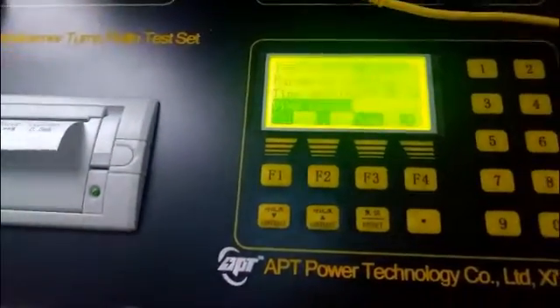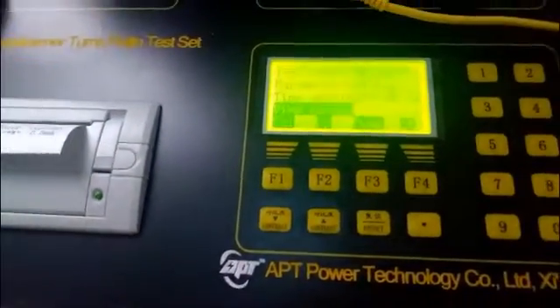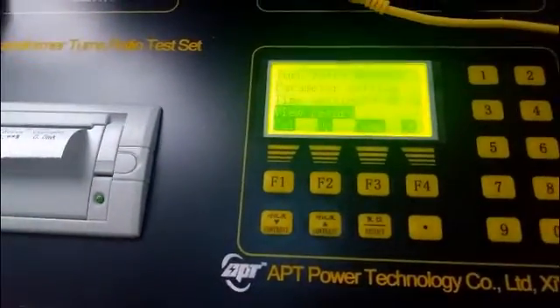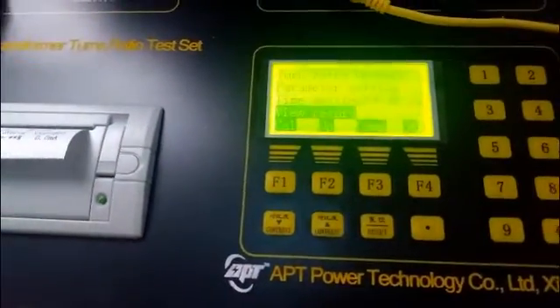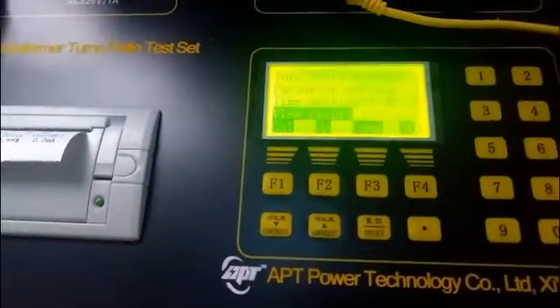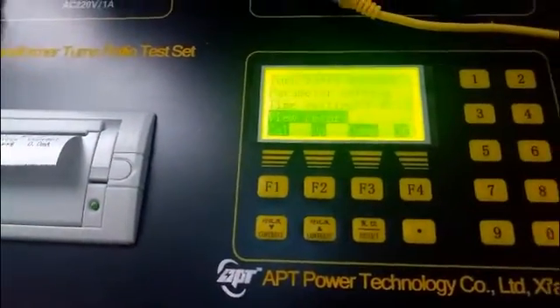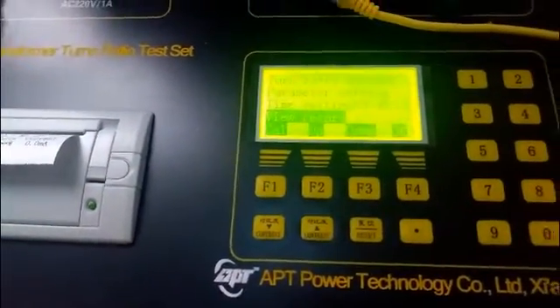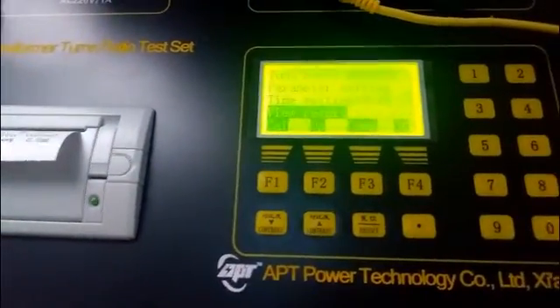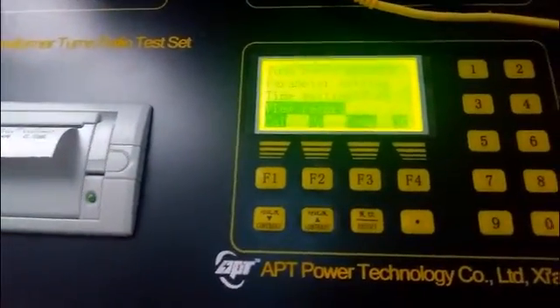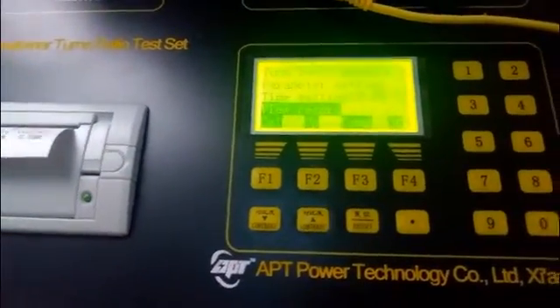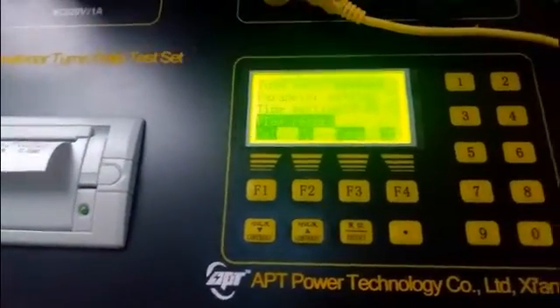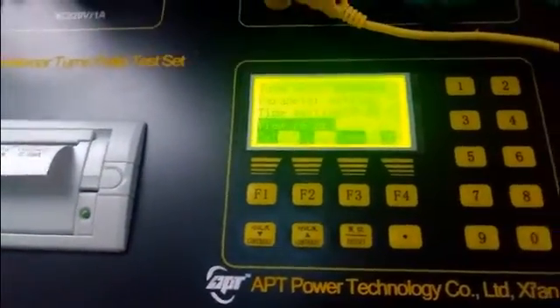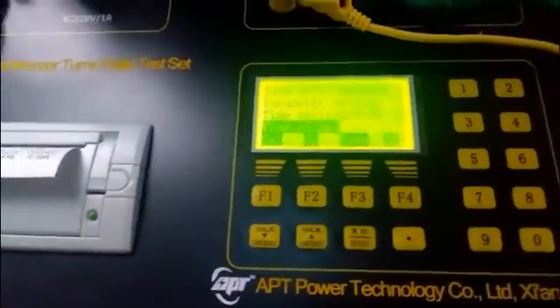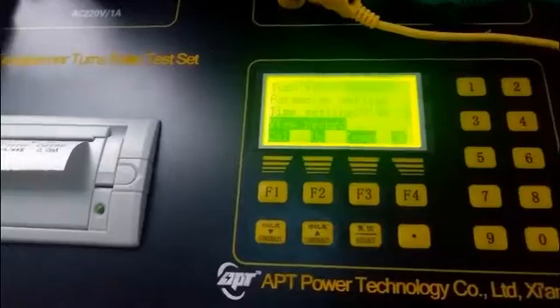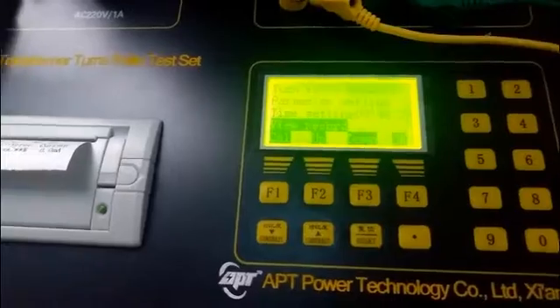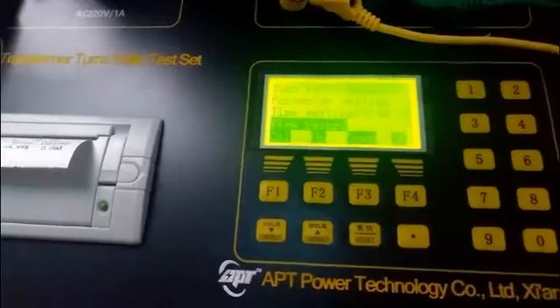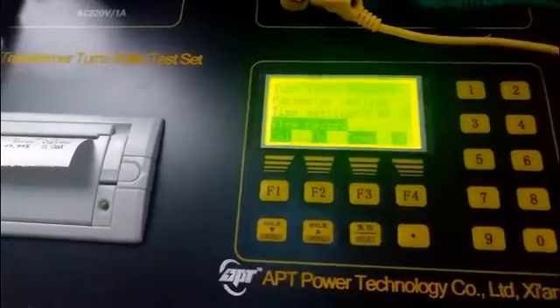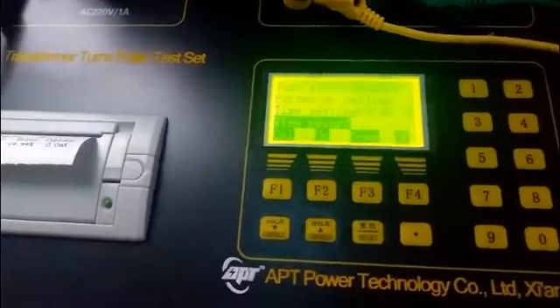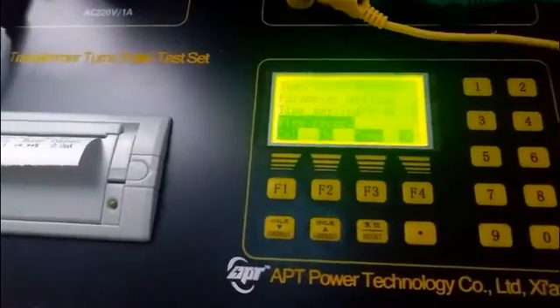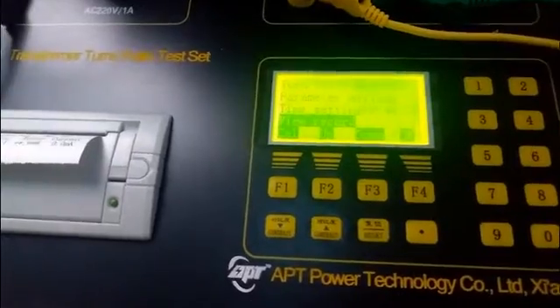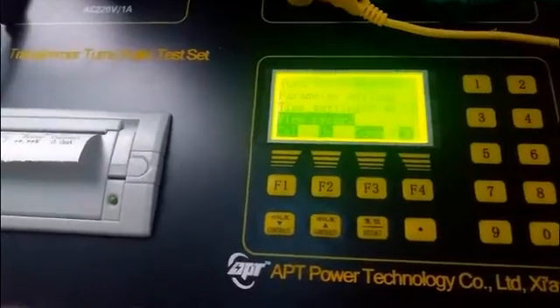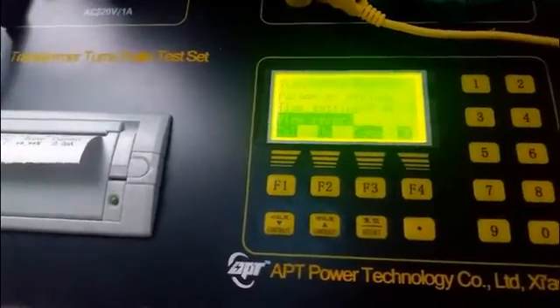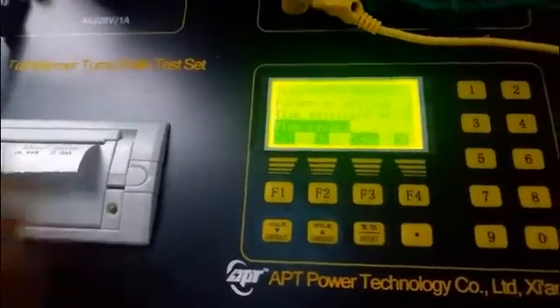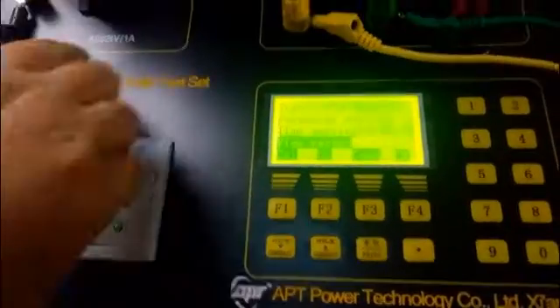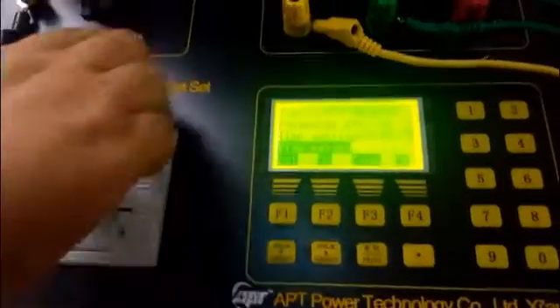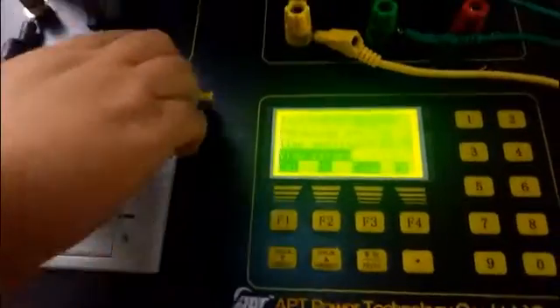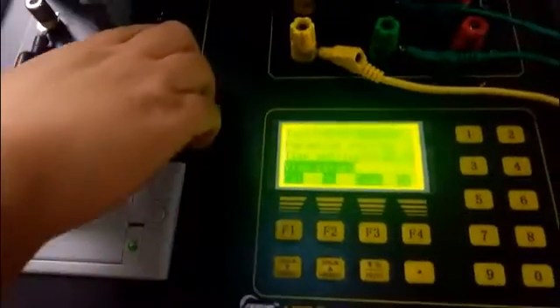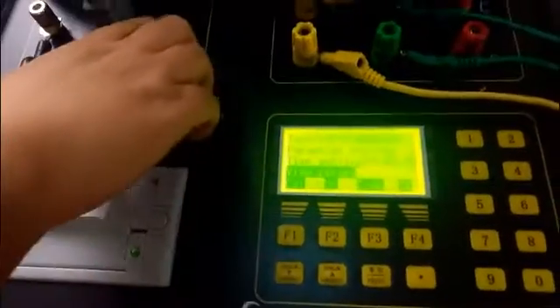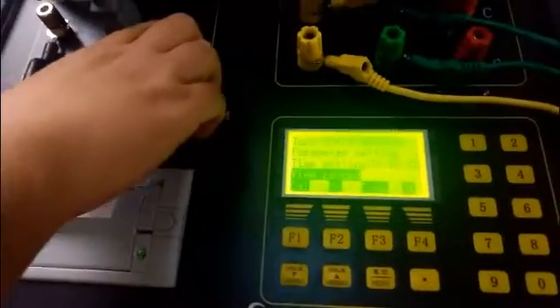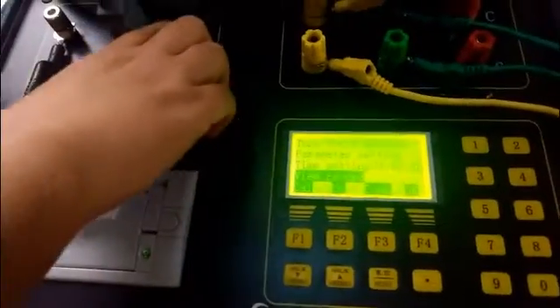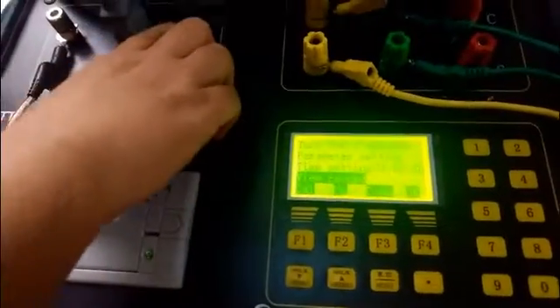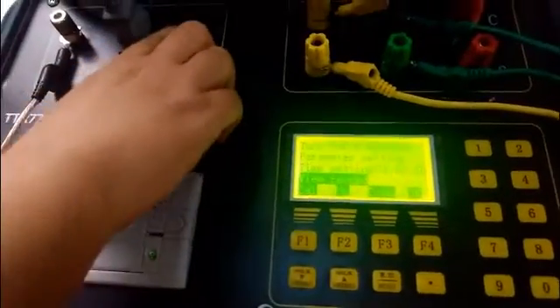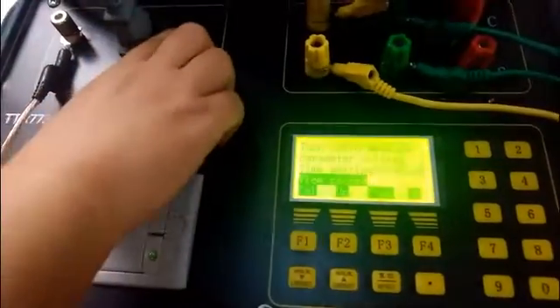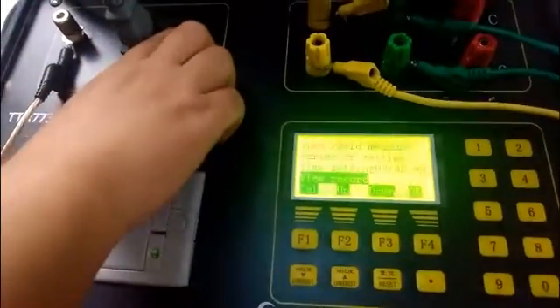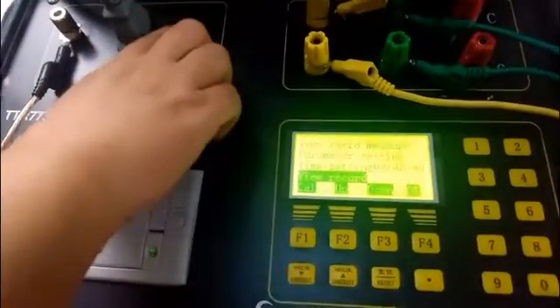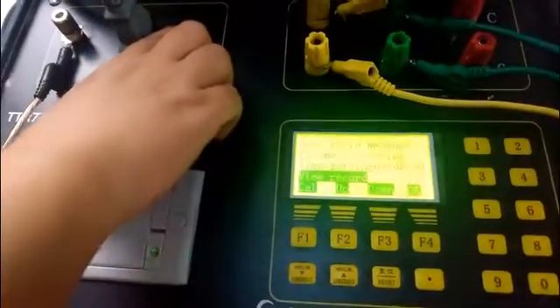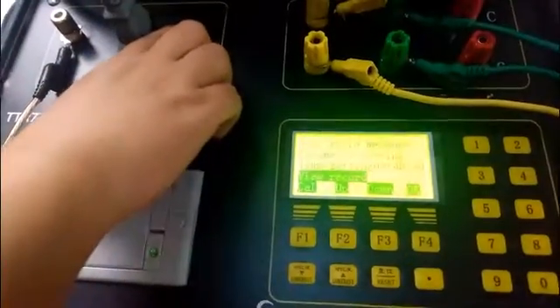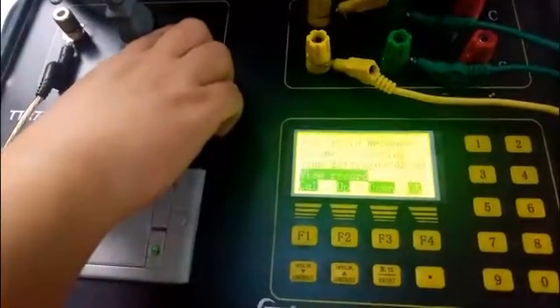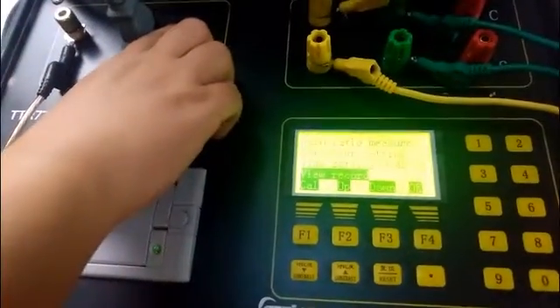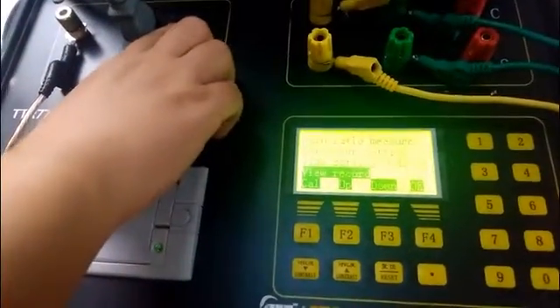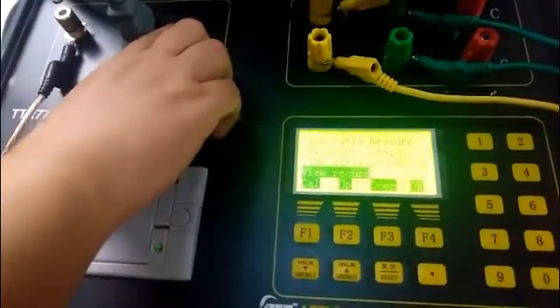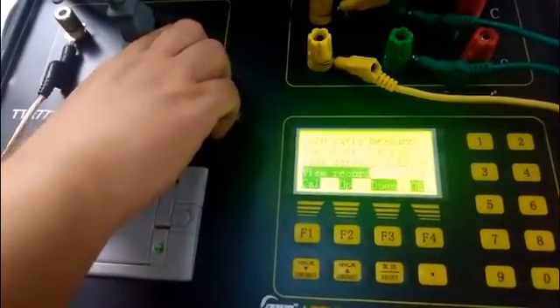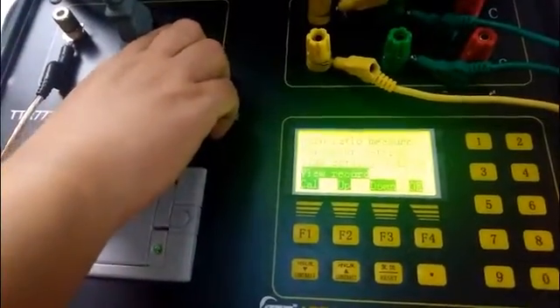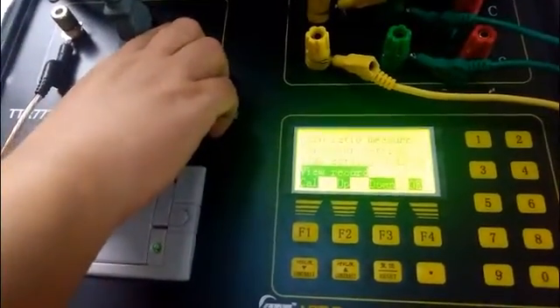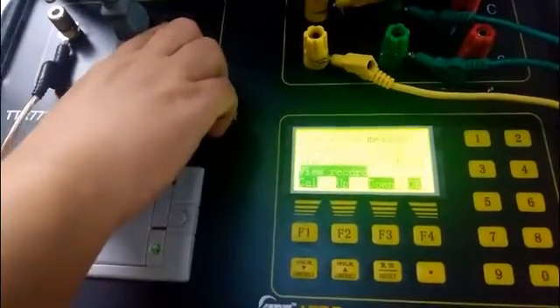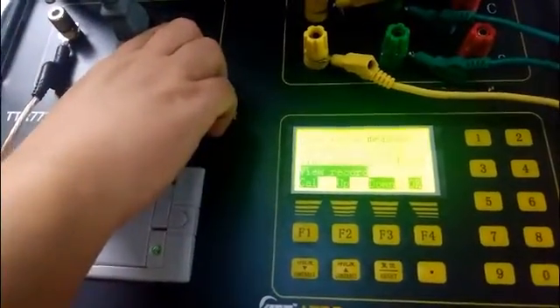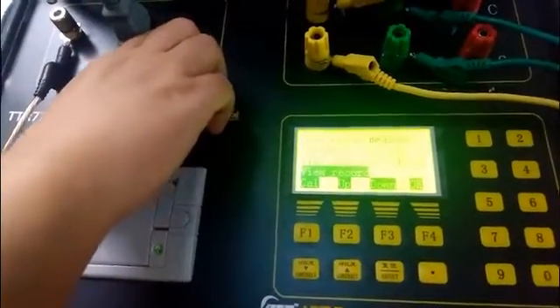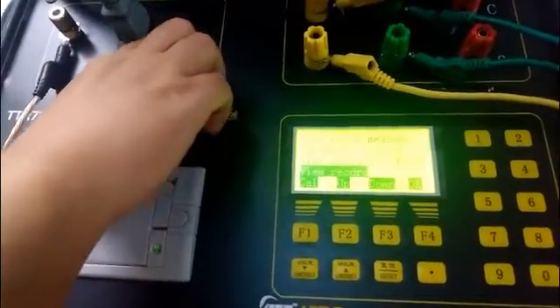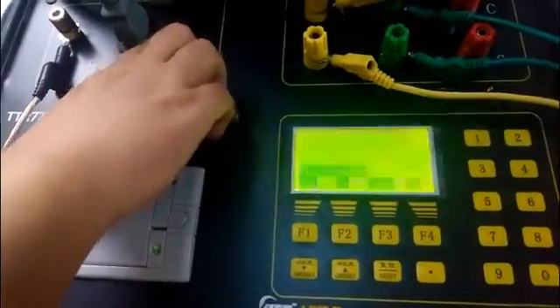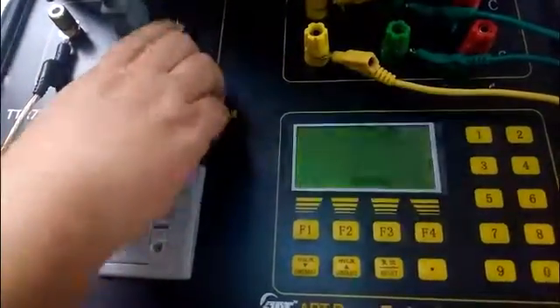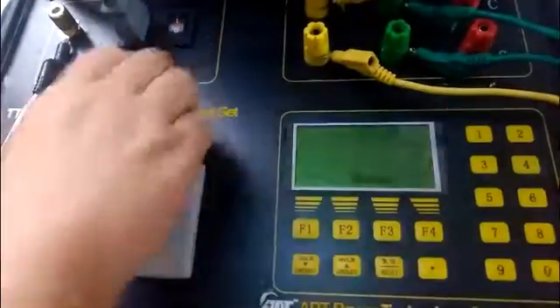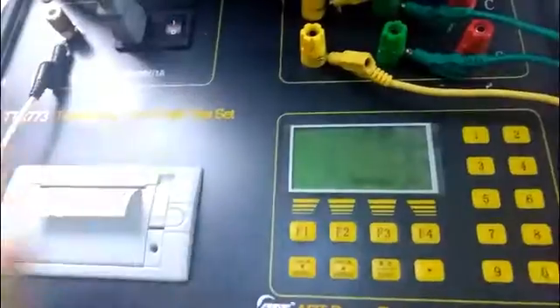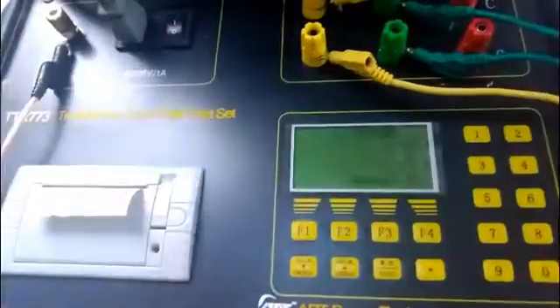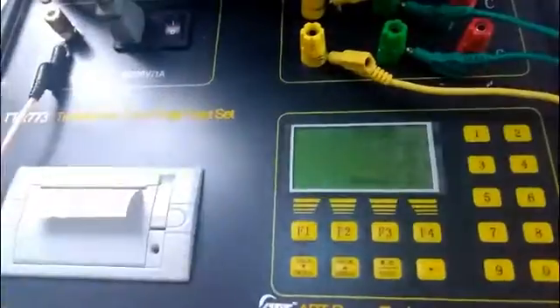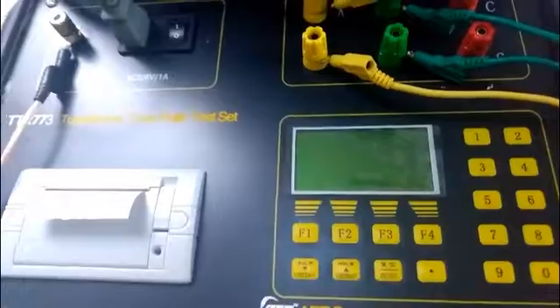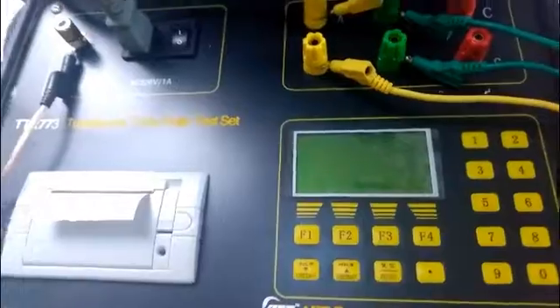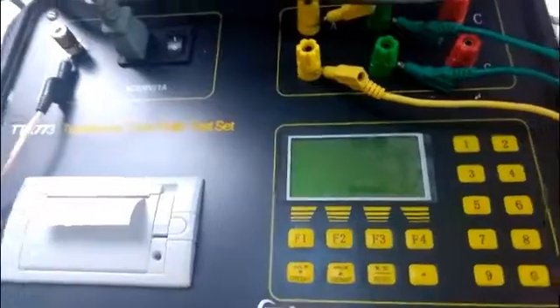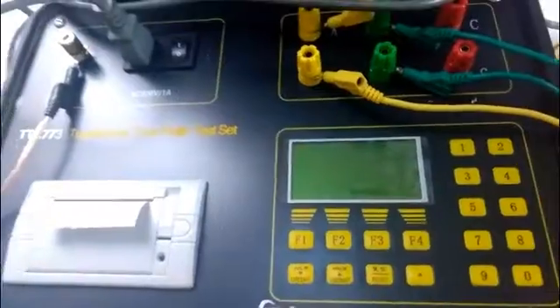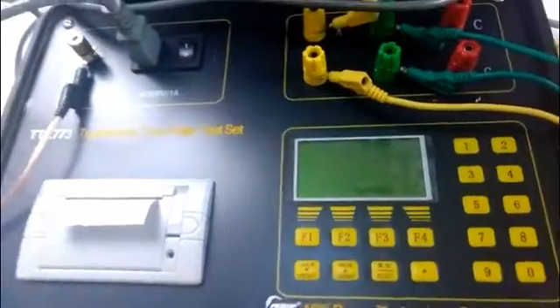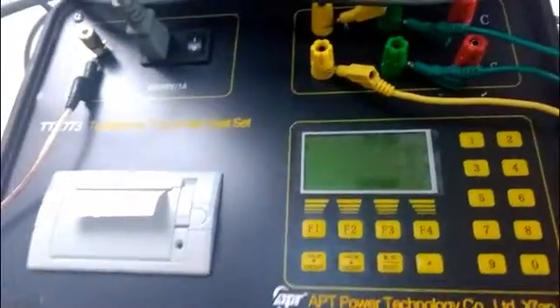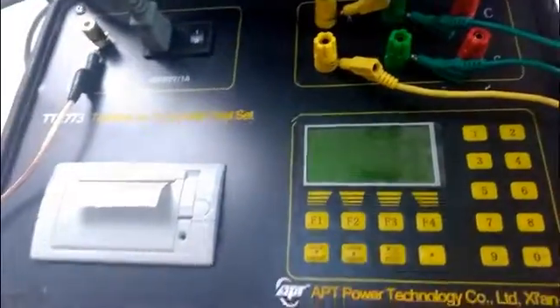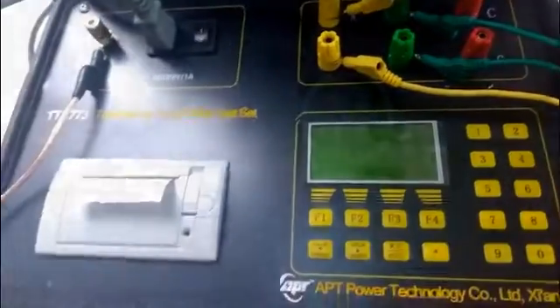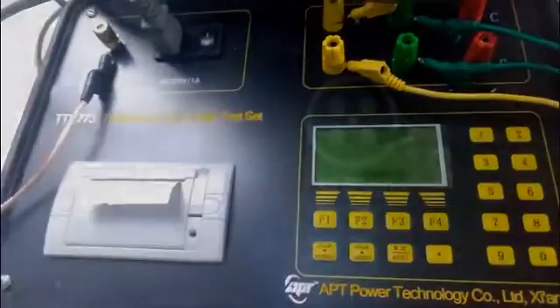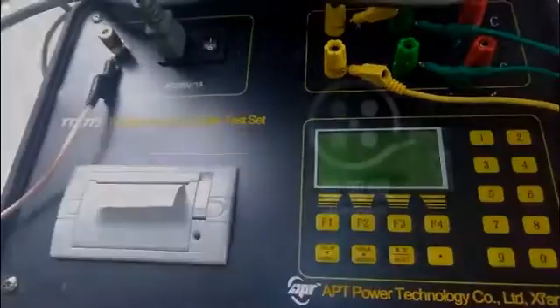That's all the operations. At last, switch off the power. That's all.